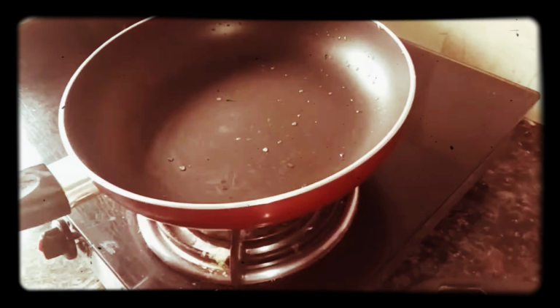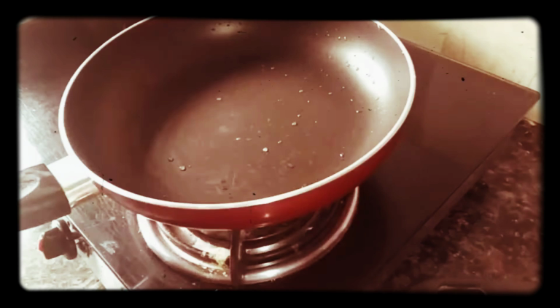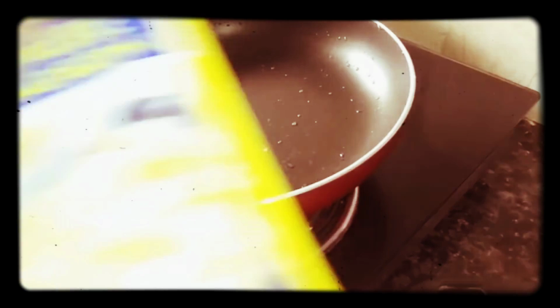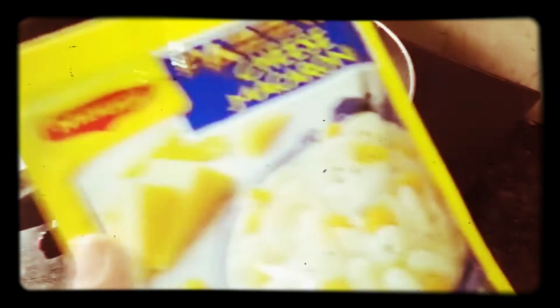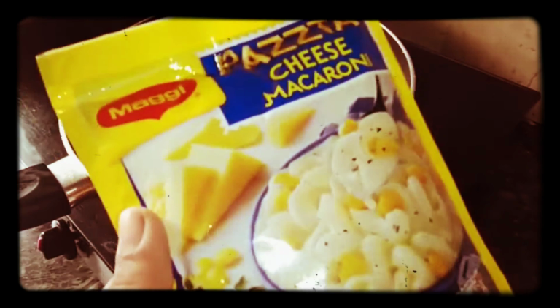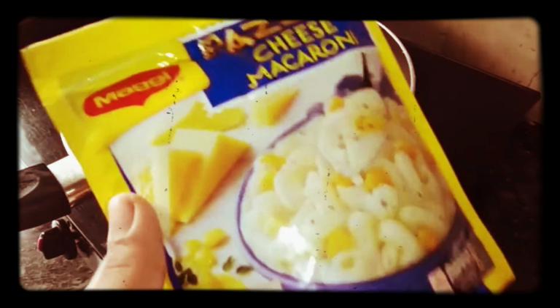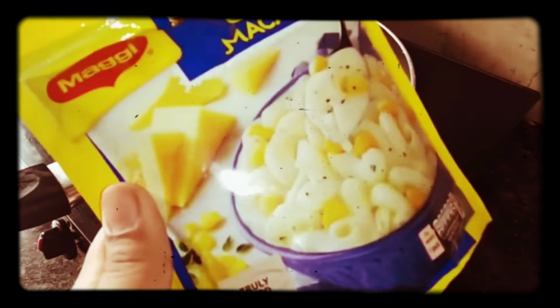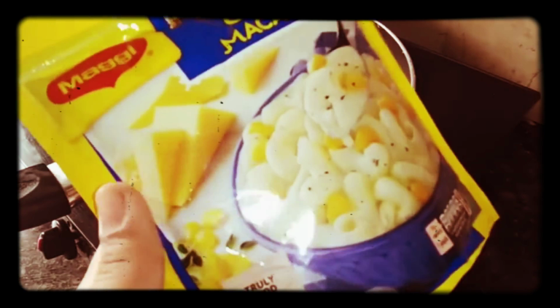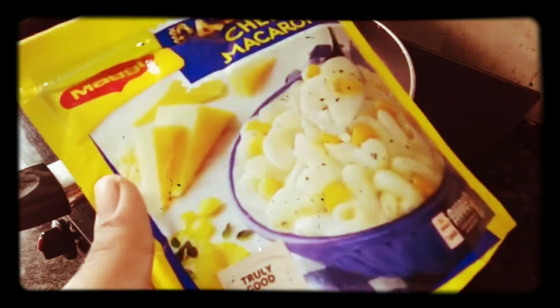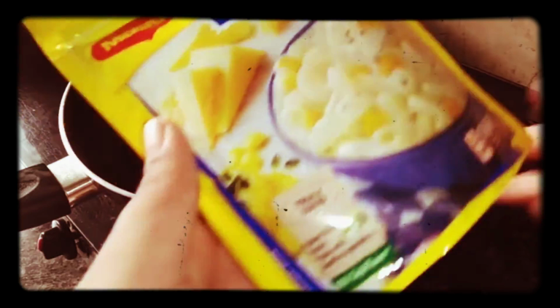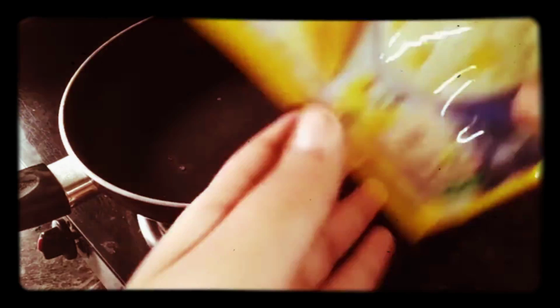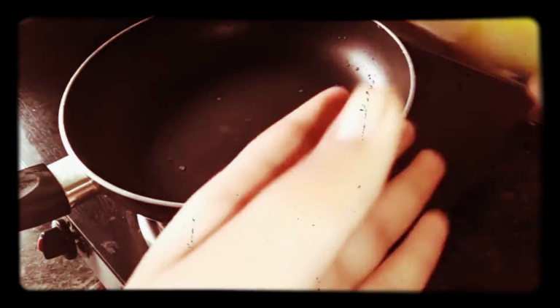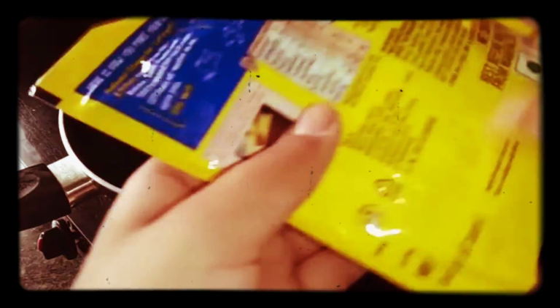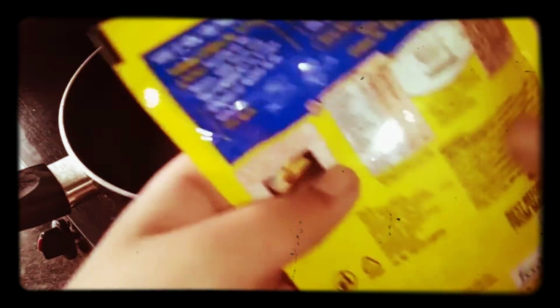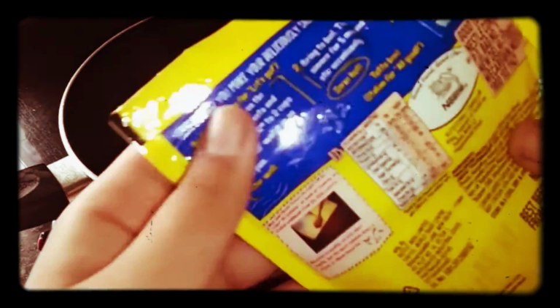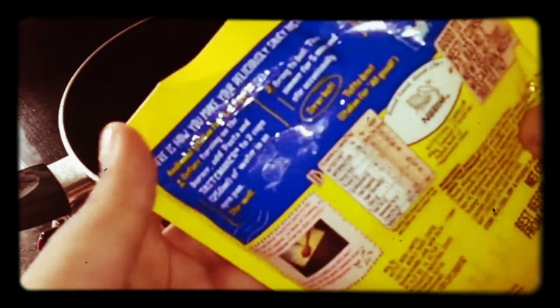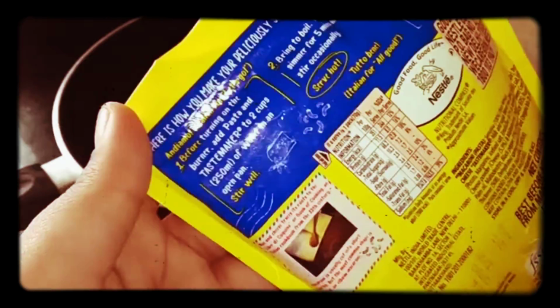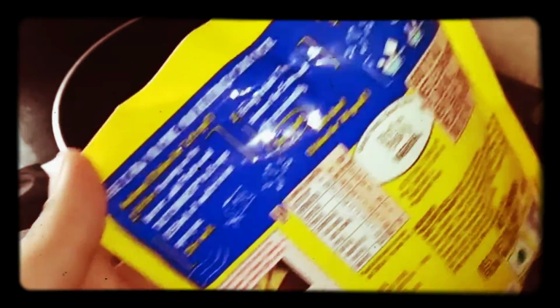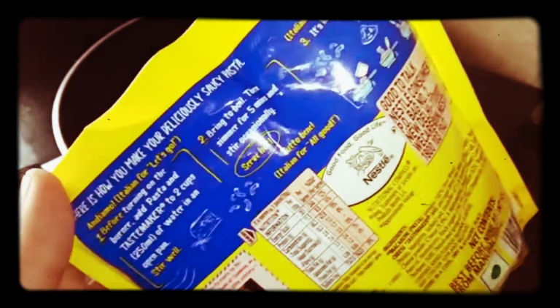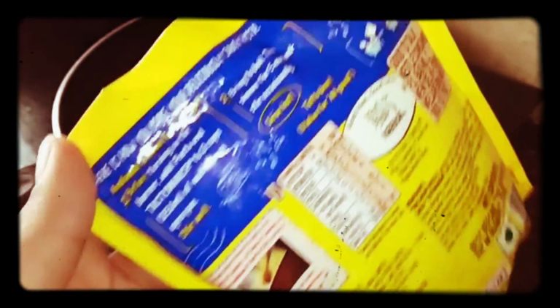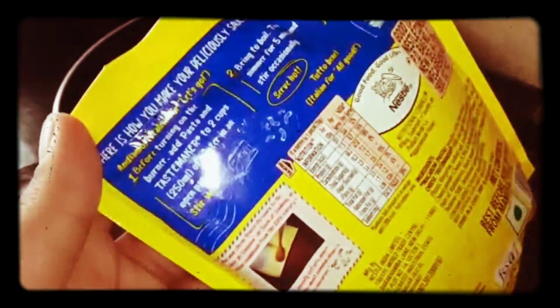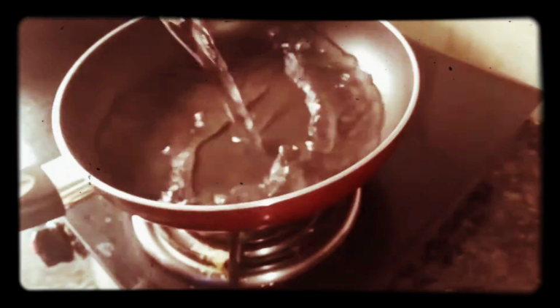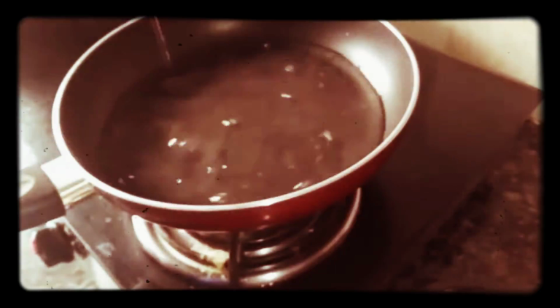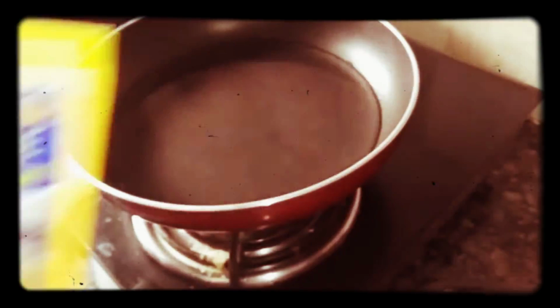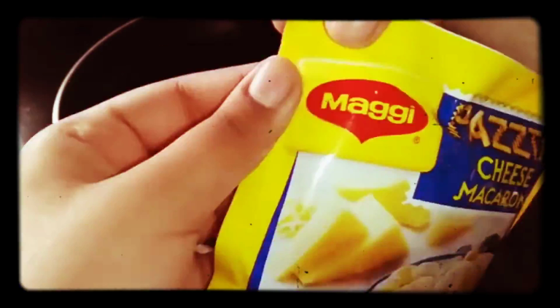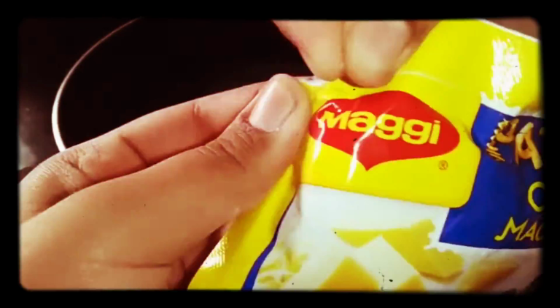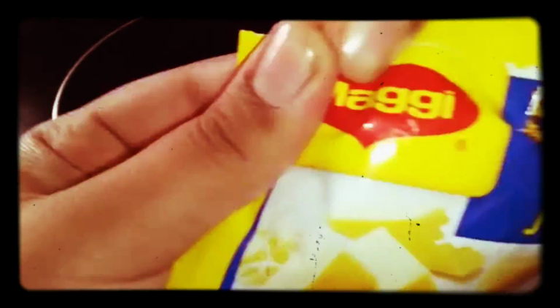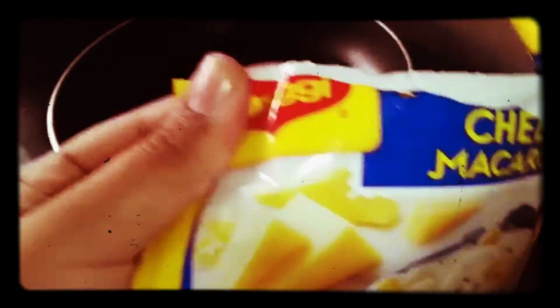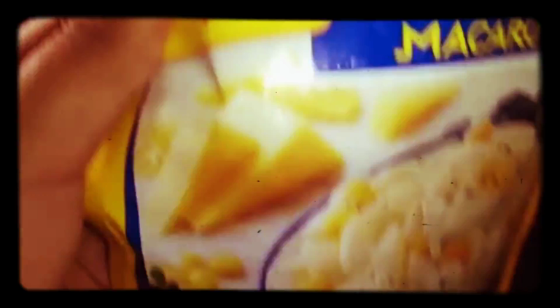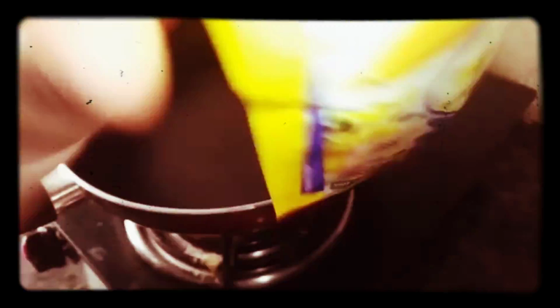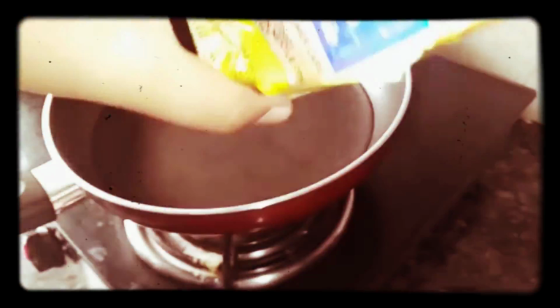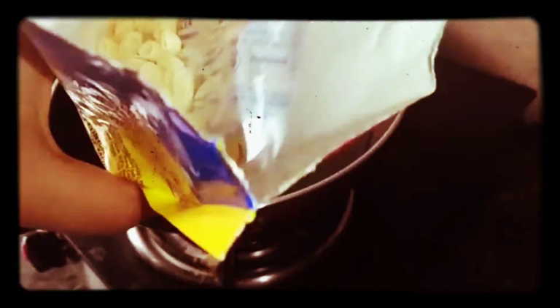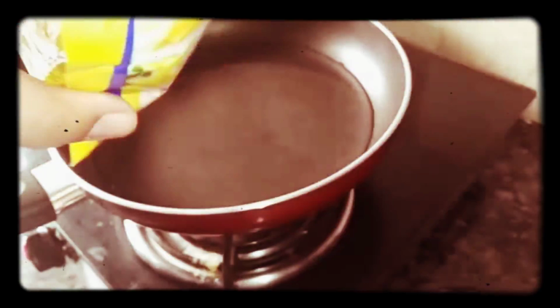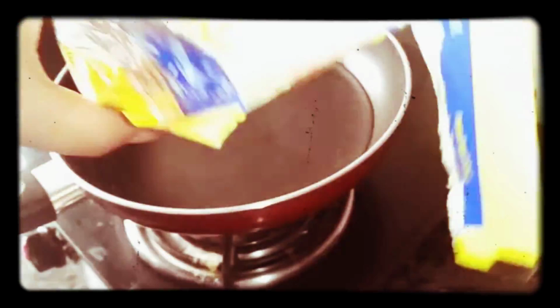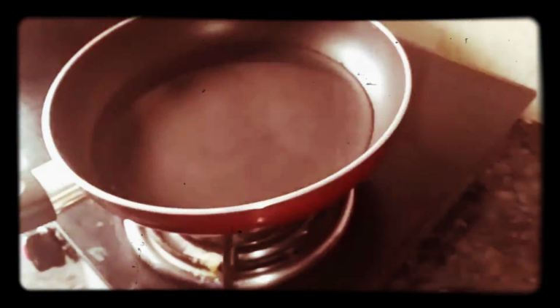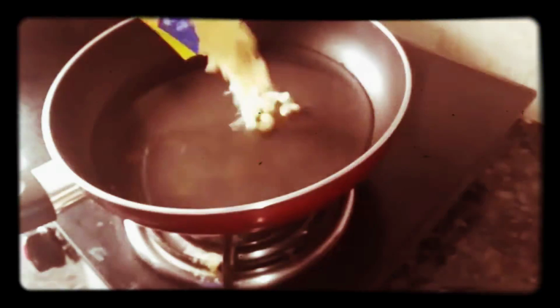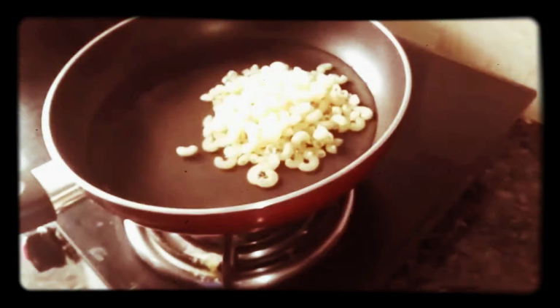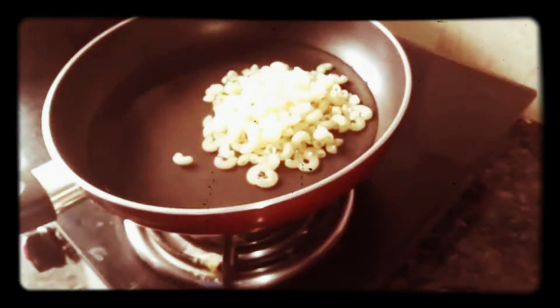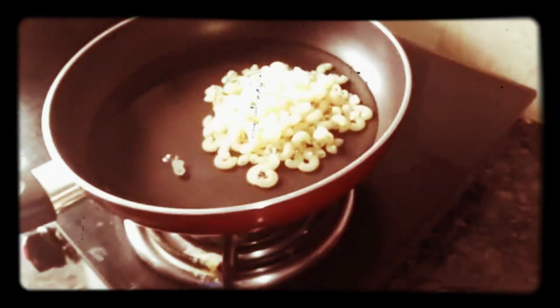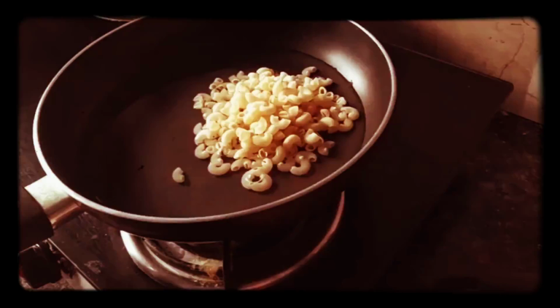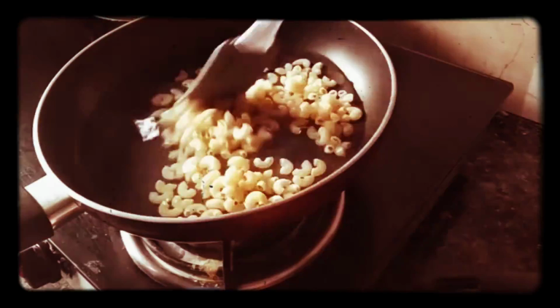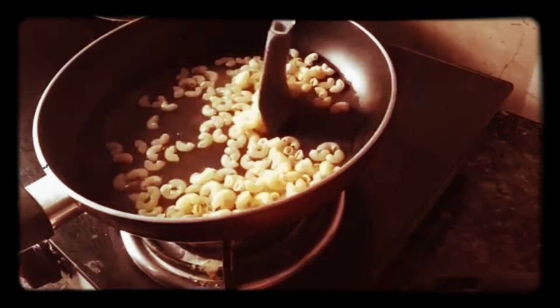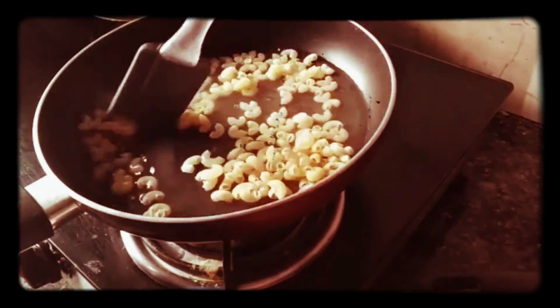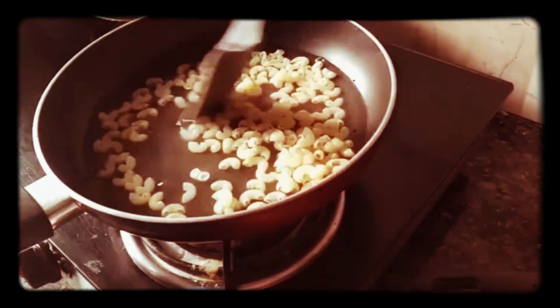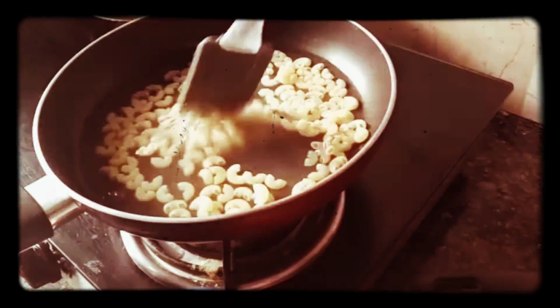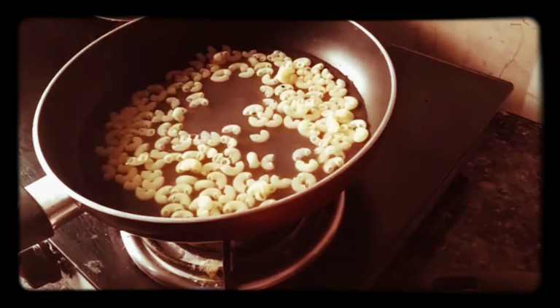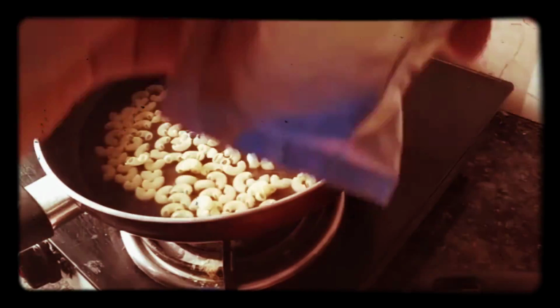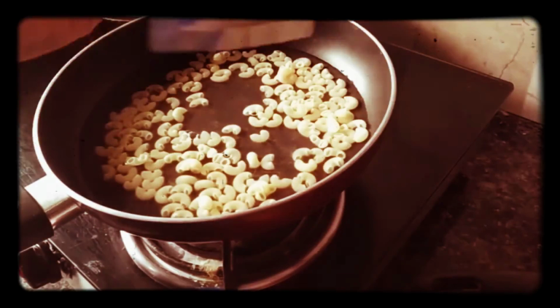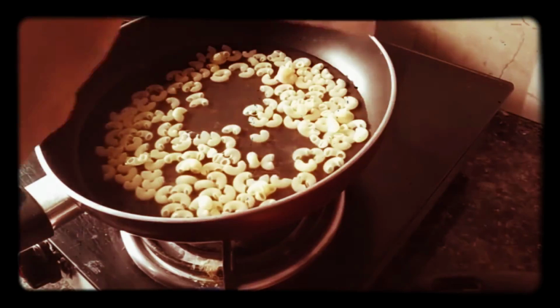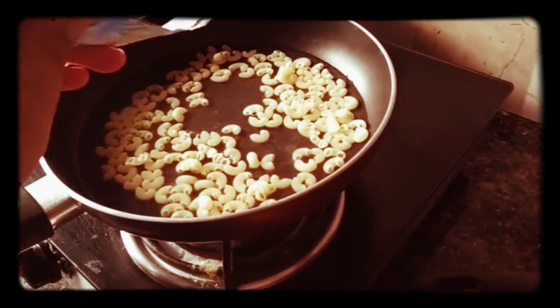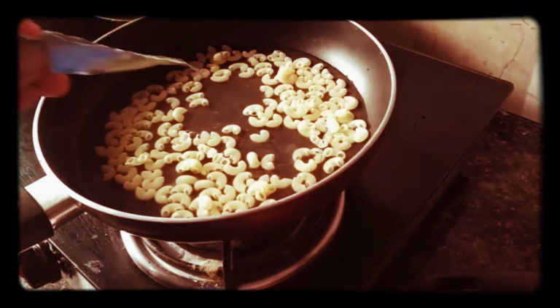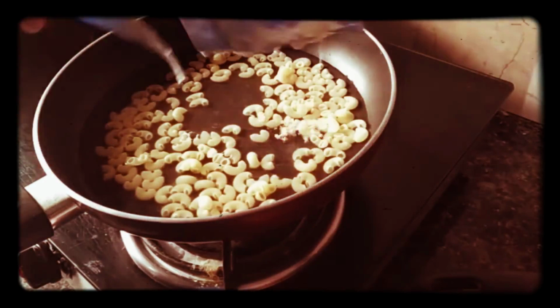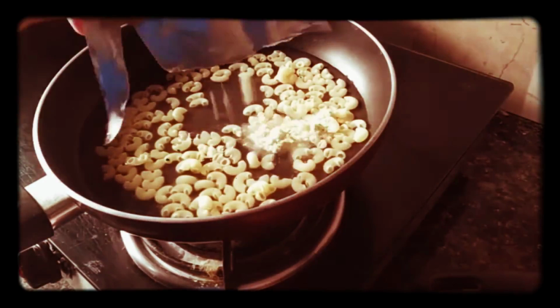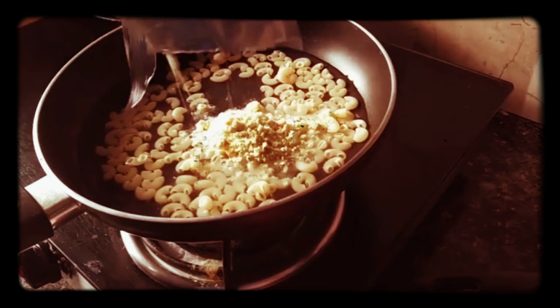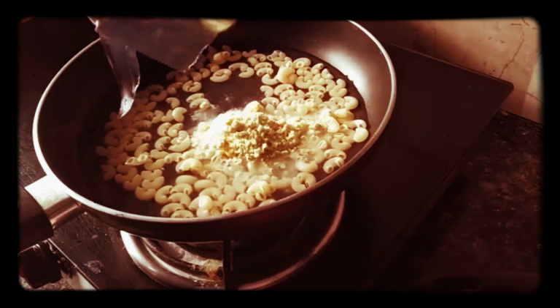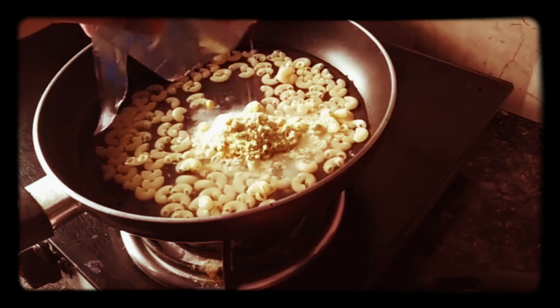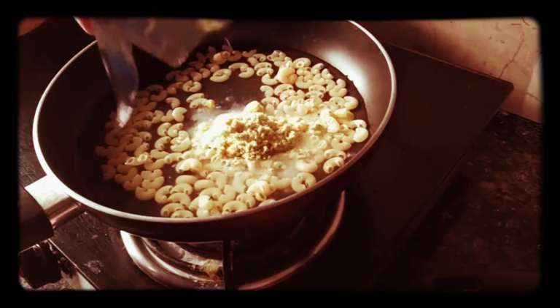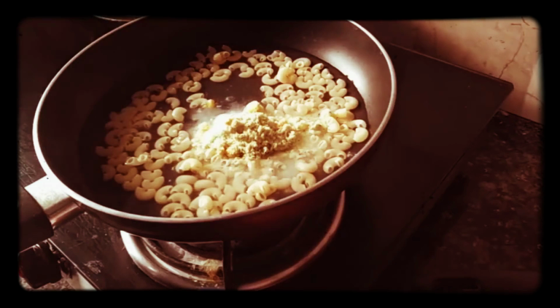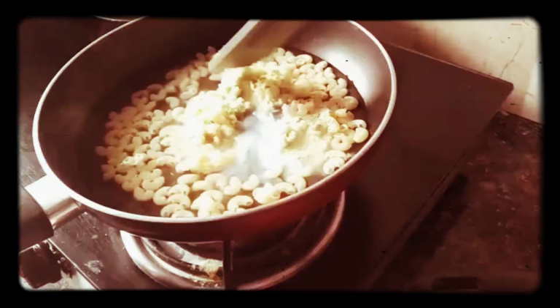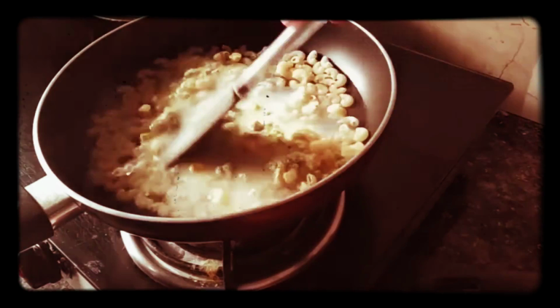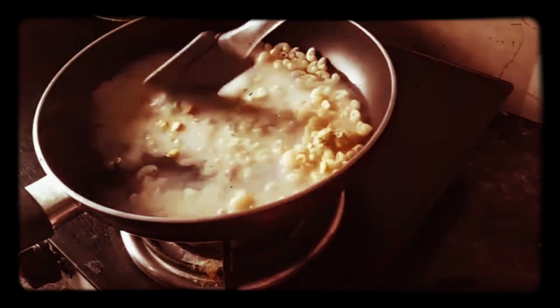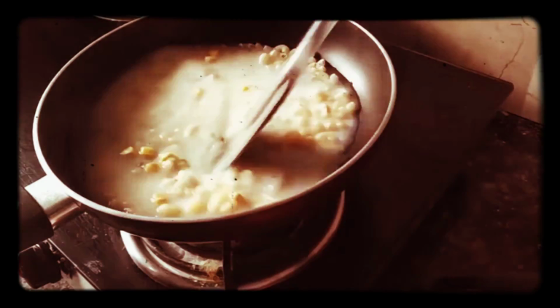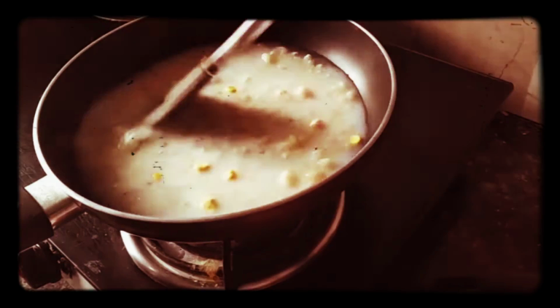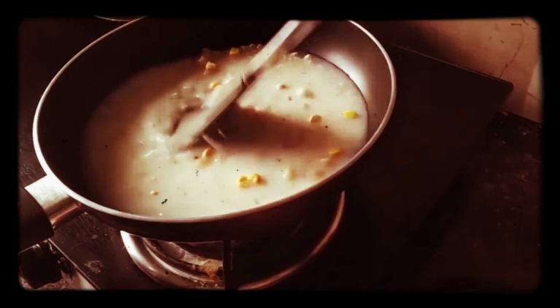Hi everyone, today let's try Maggi cheese pasta, or cheese macaroni — whatever you call it. It's very easy to make.